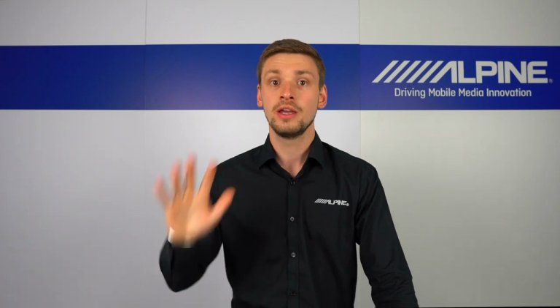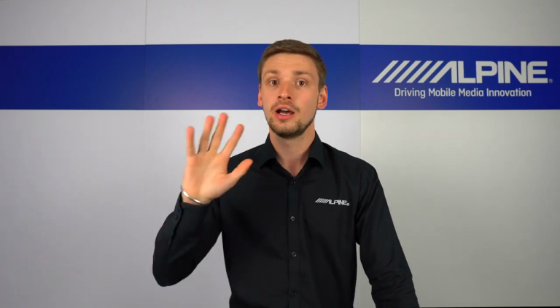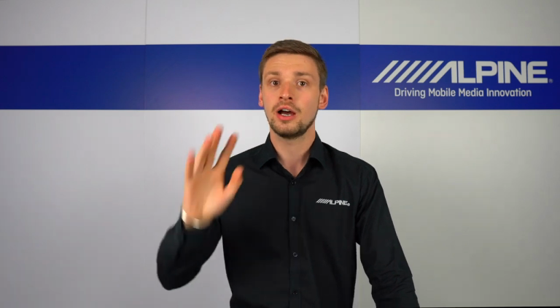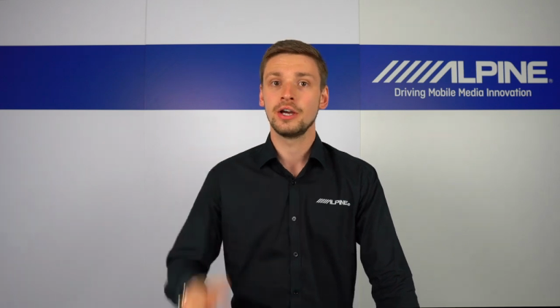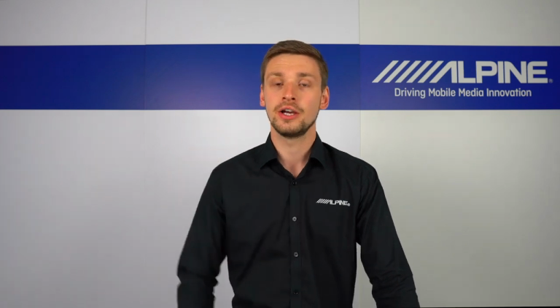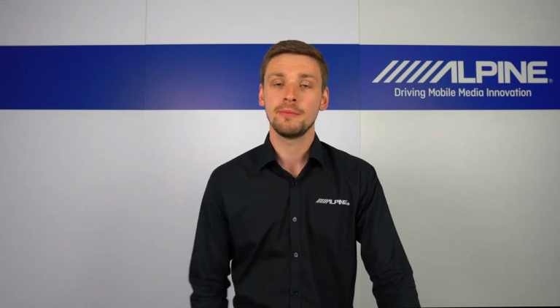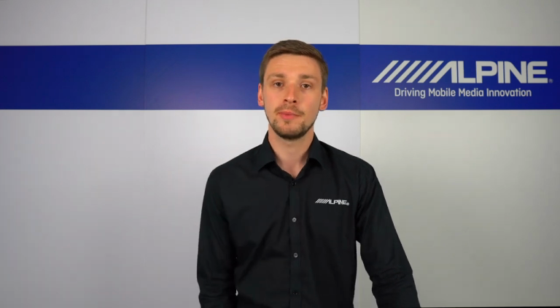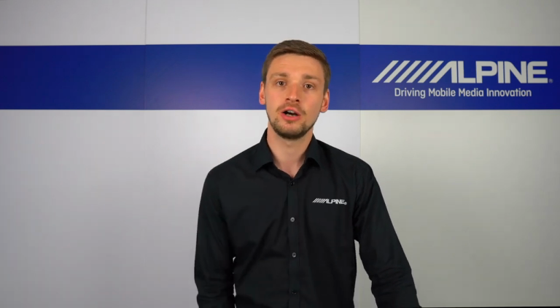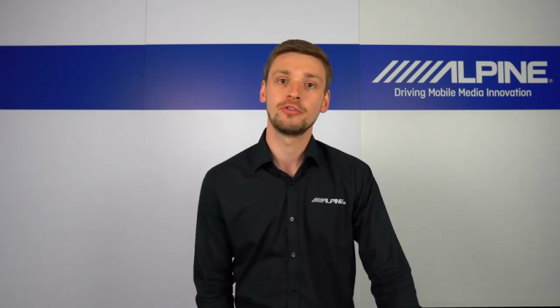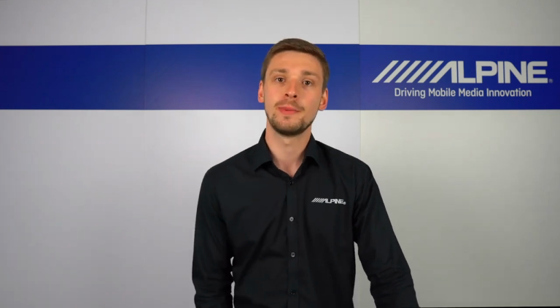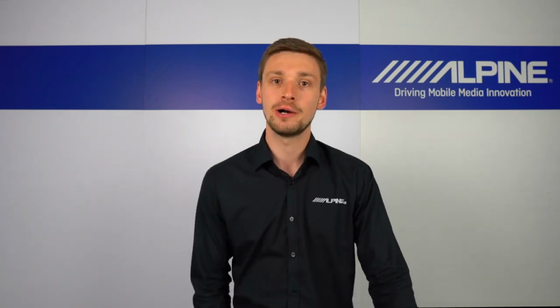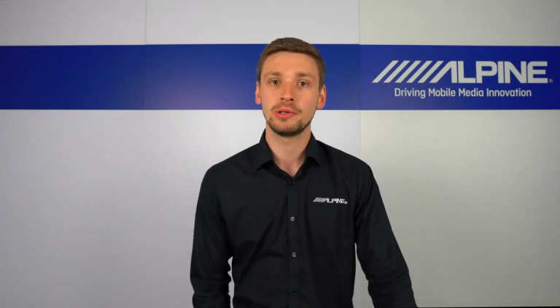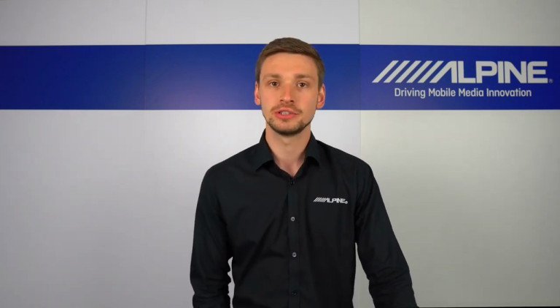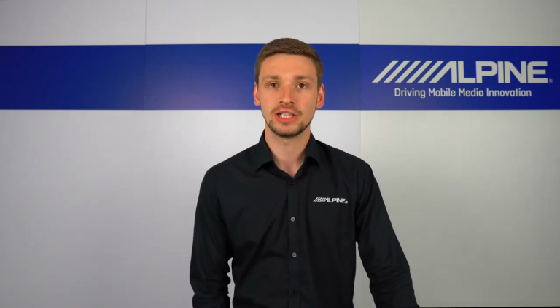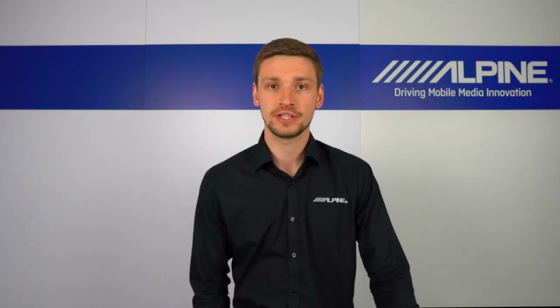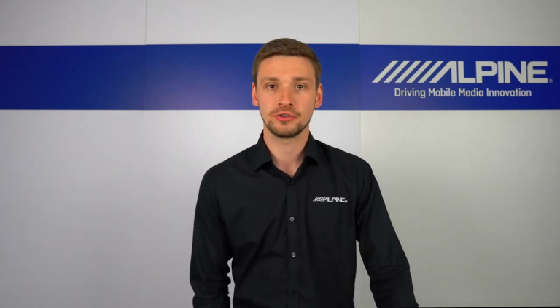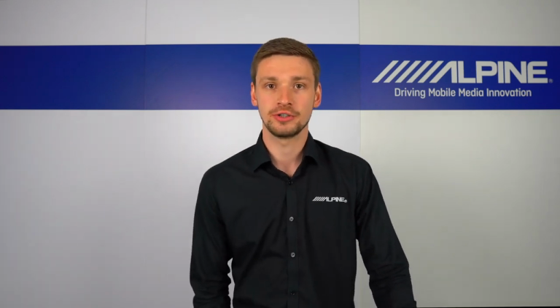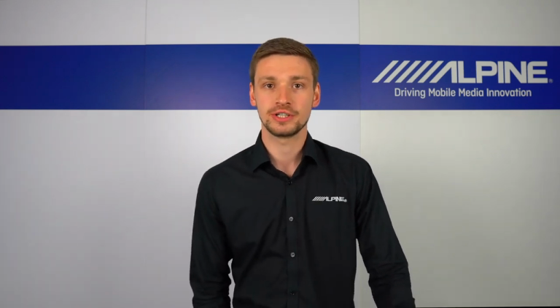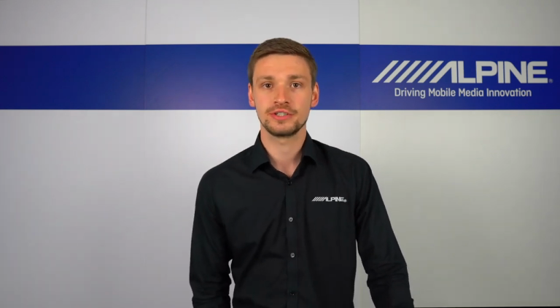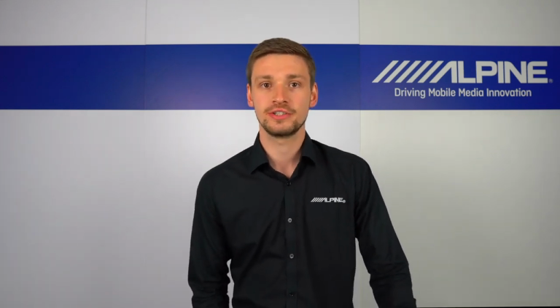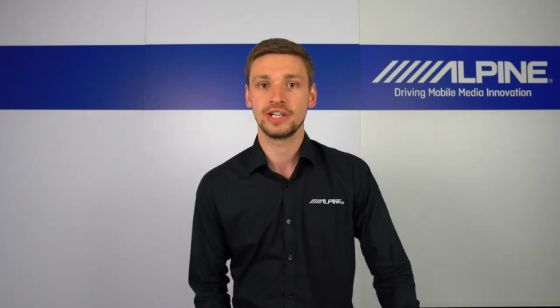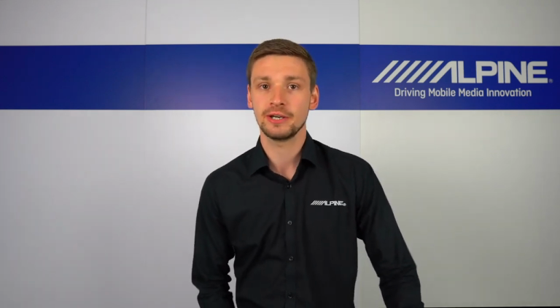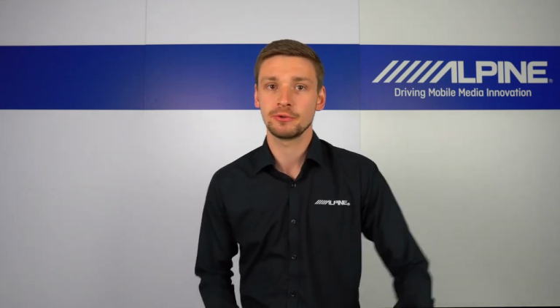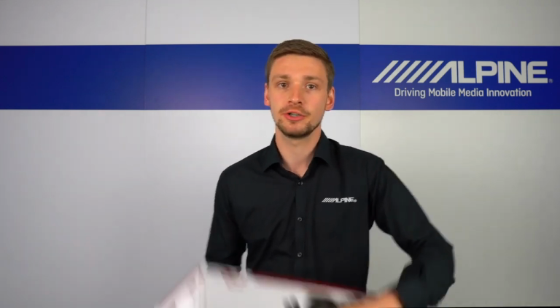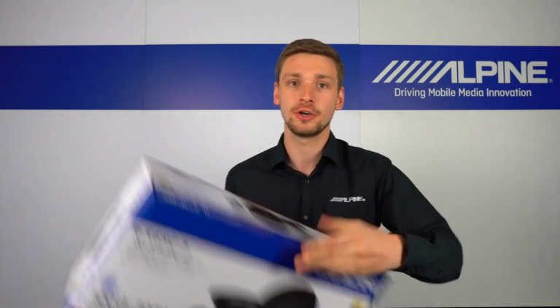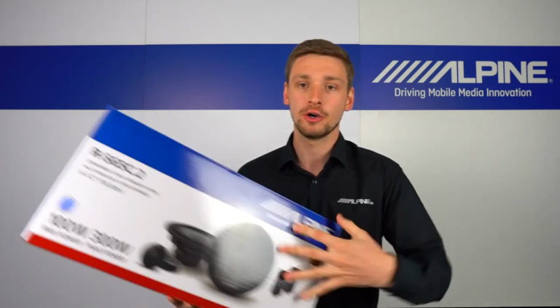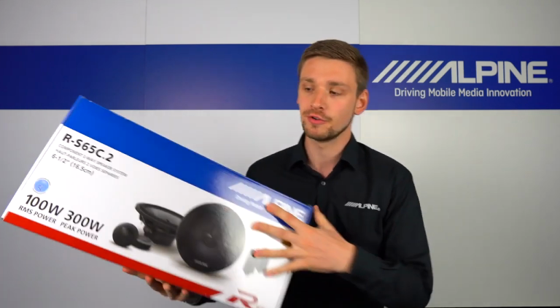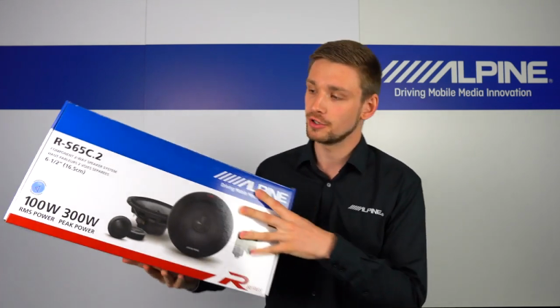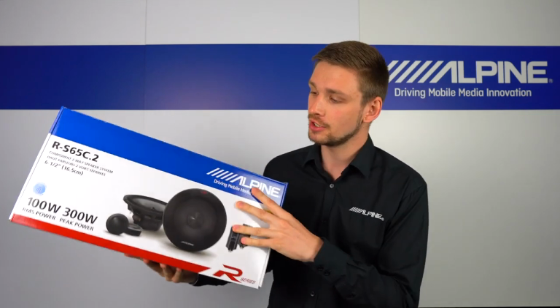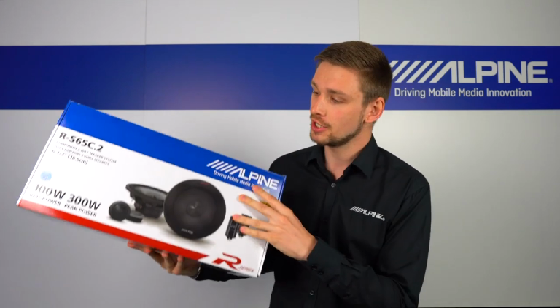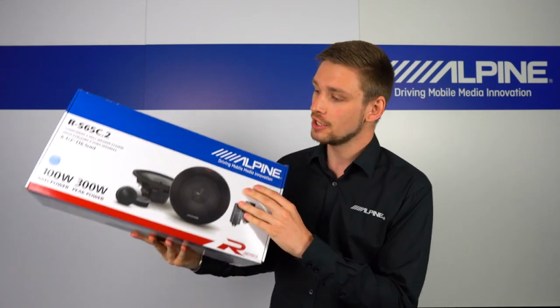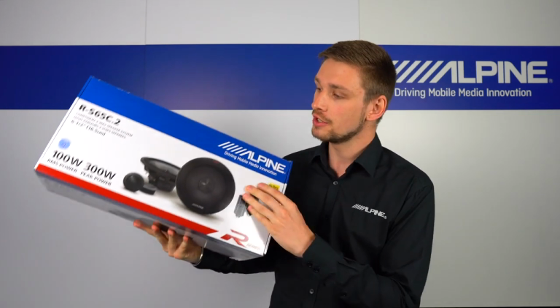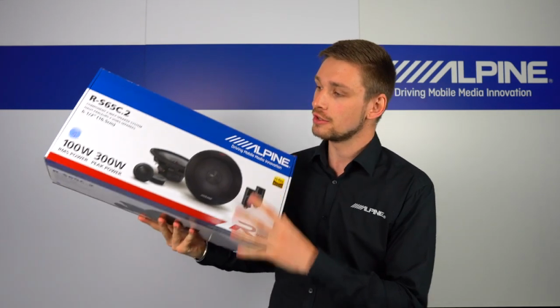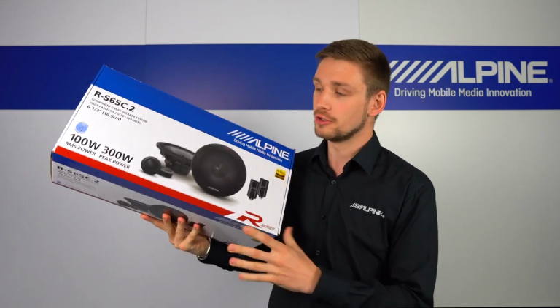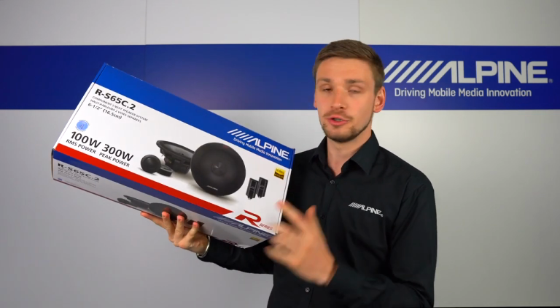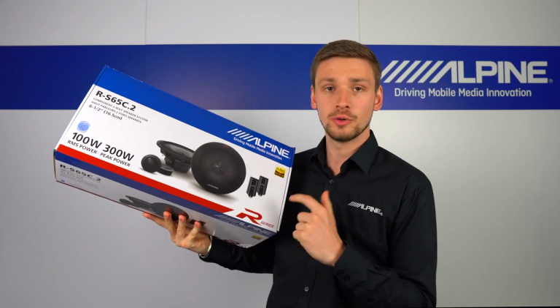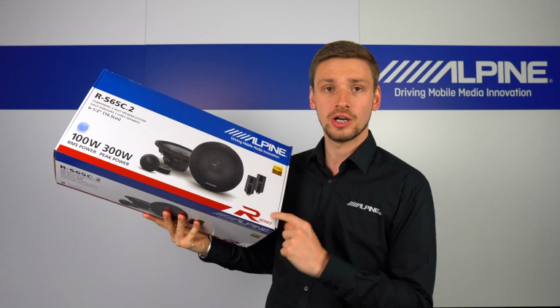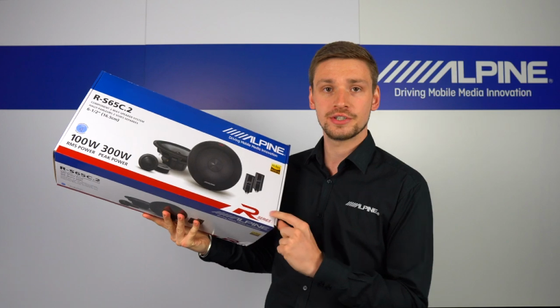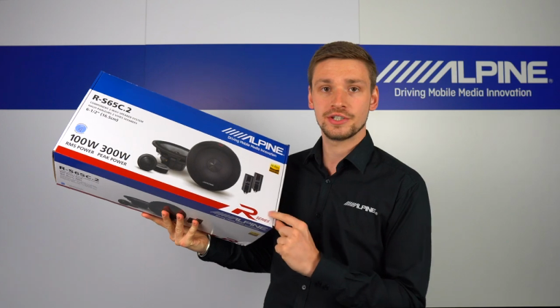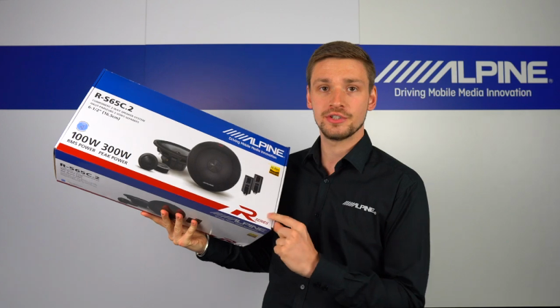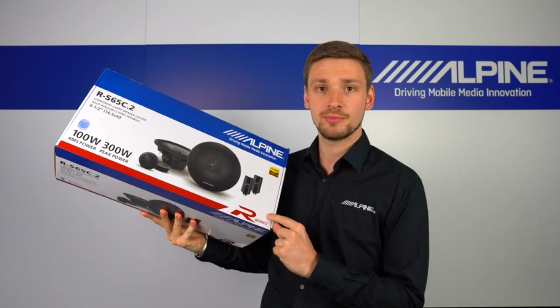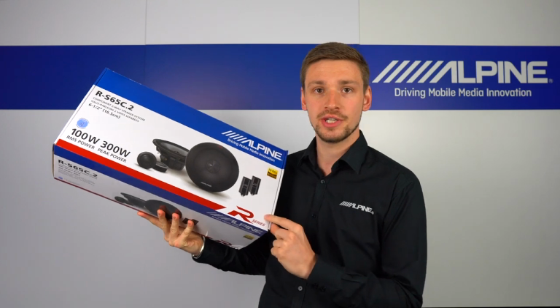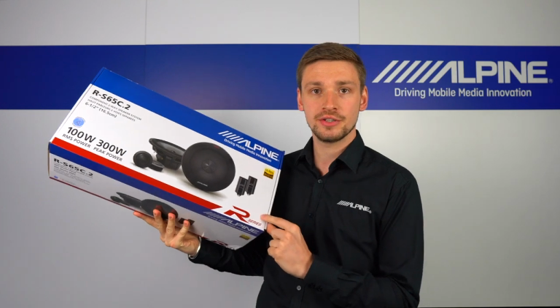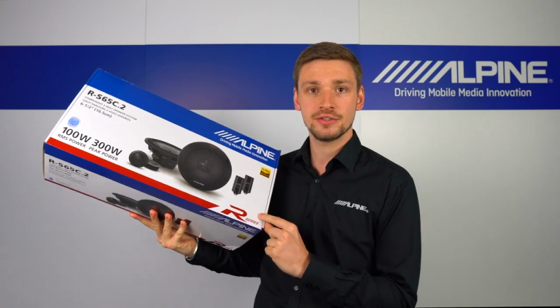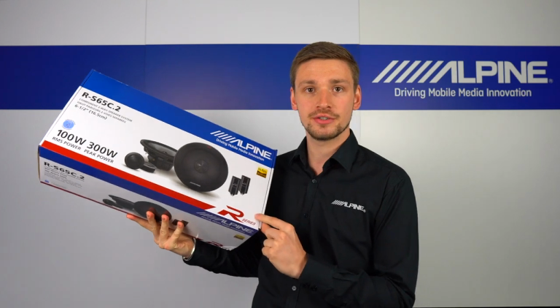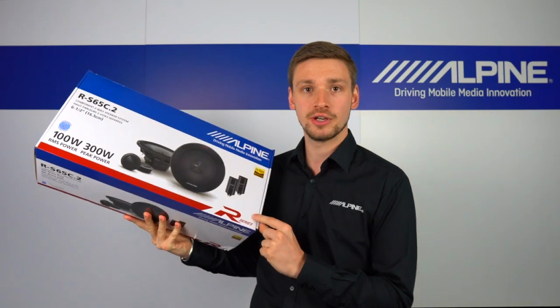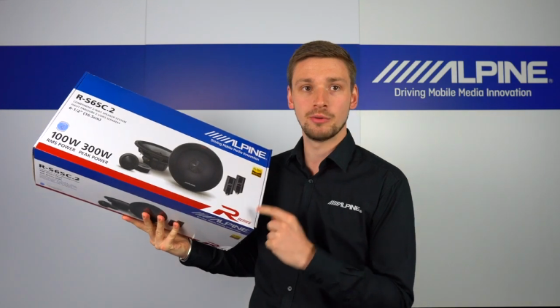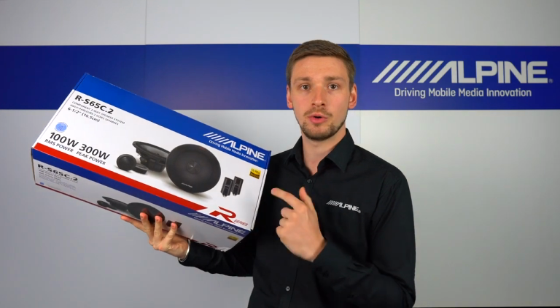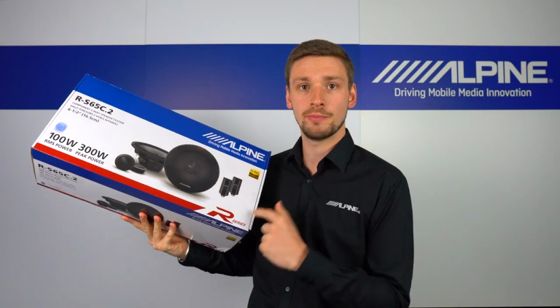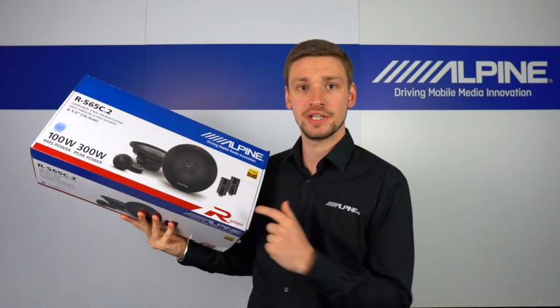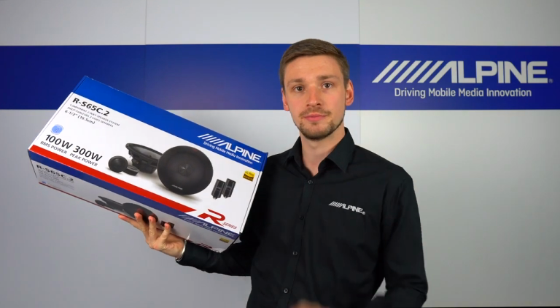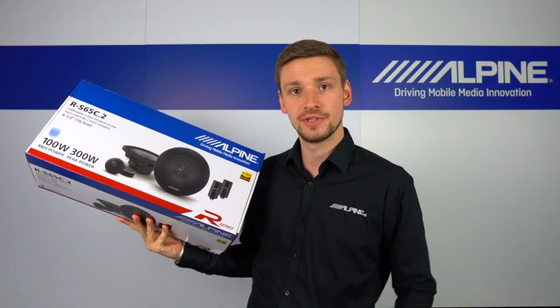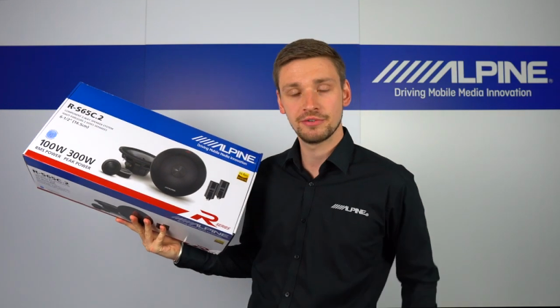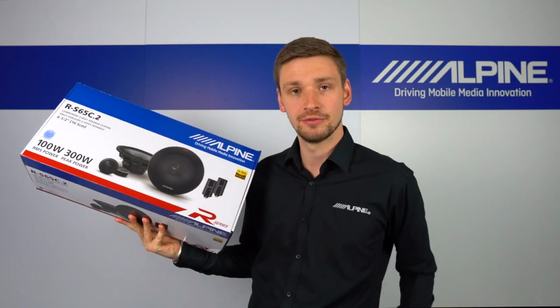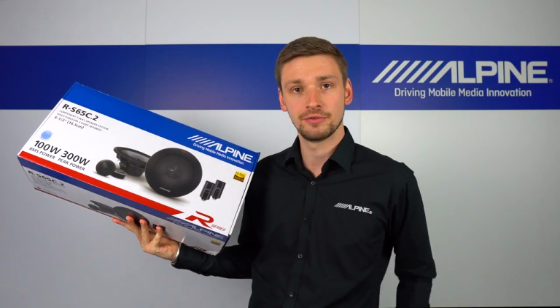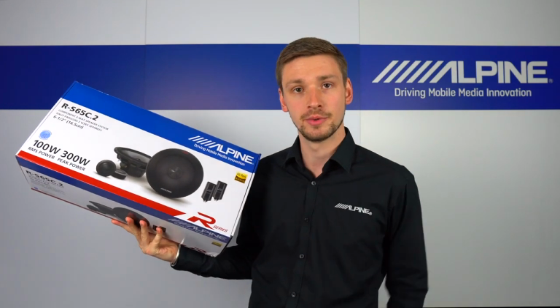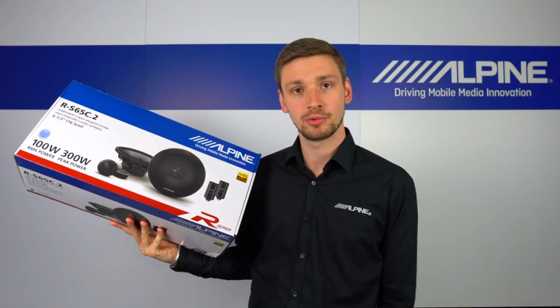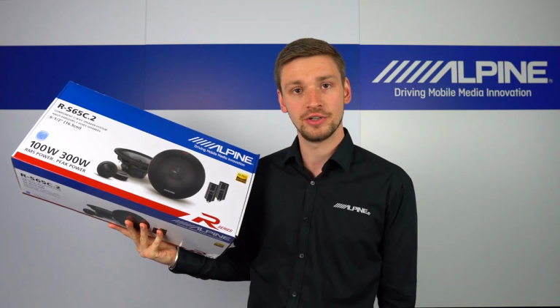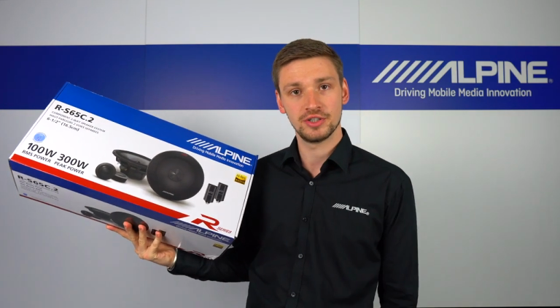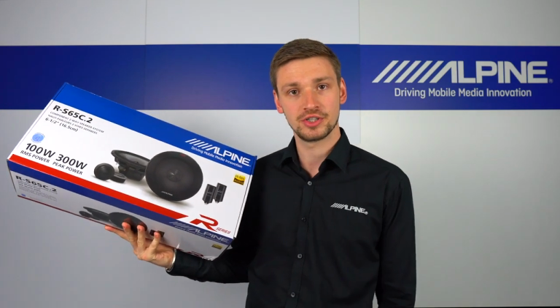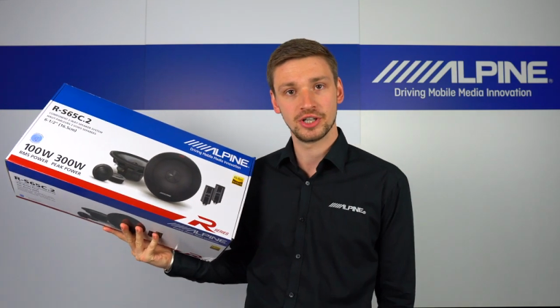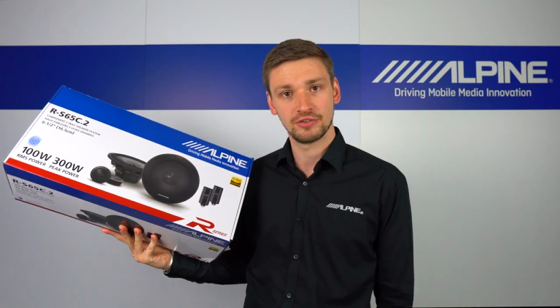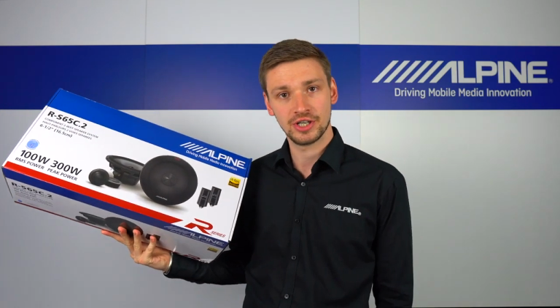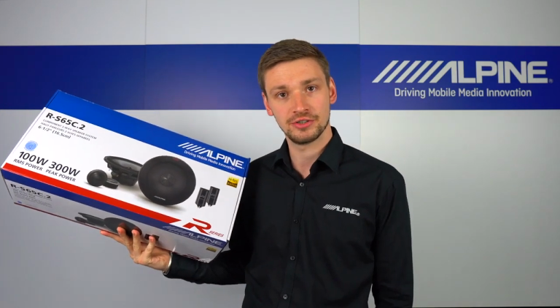Hi, I'm Mark from Alpine Electronics. Today I'm going to go over the new R-Series speakers and what makes them different from the previous generation.